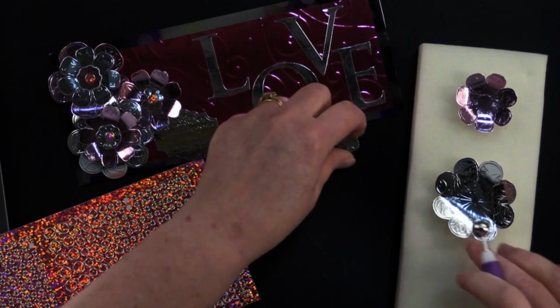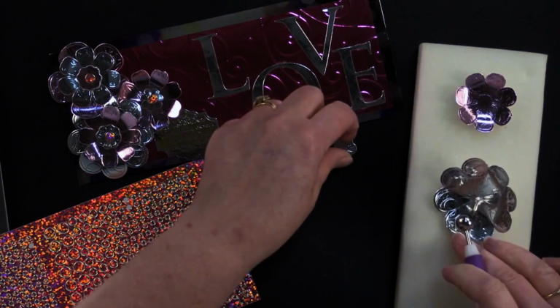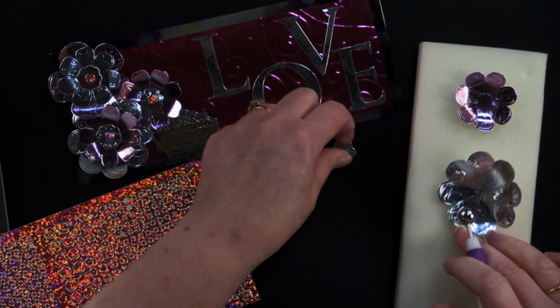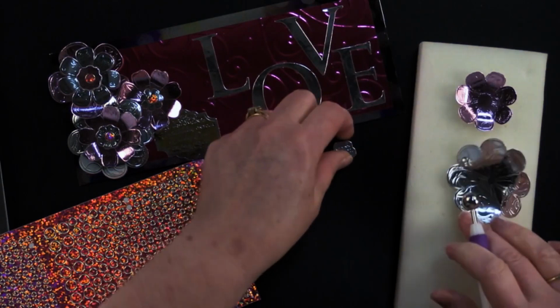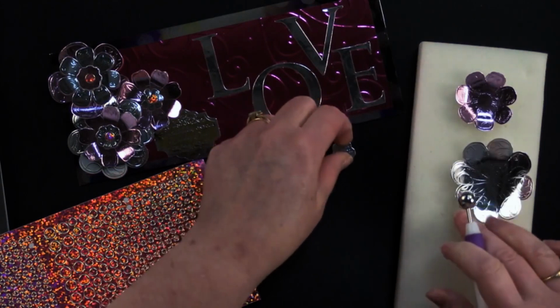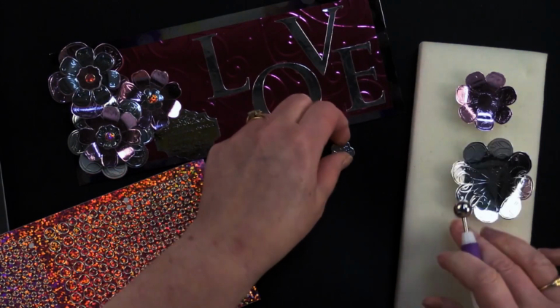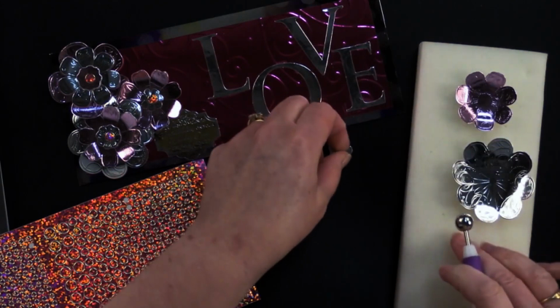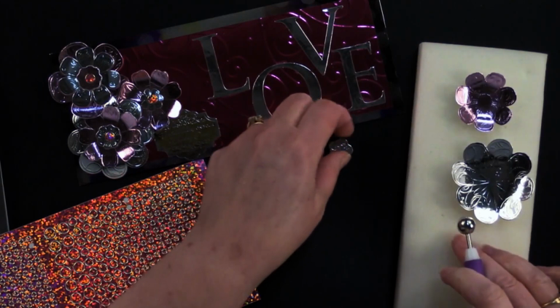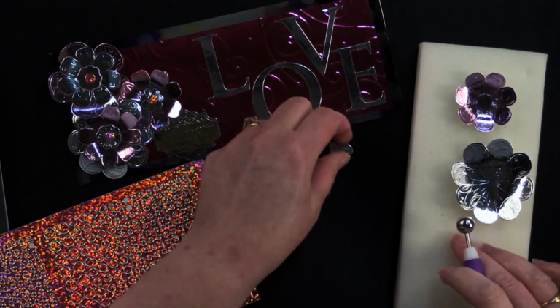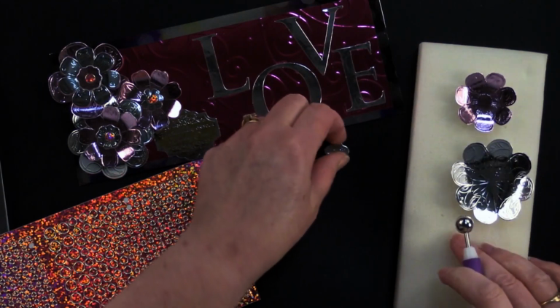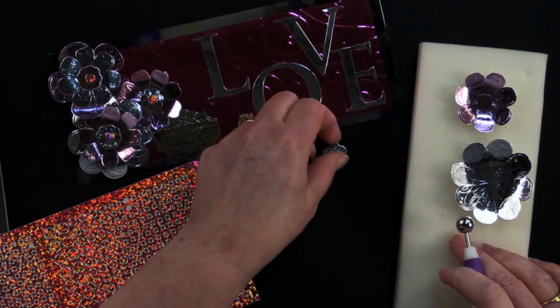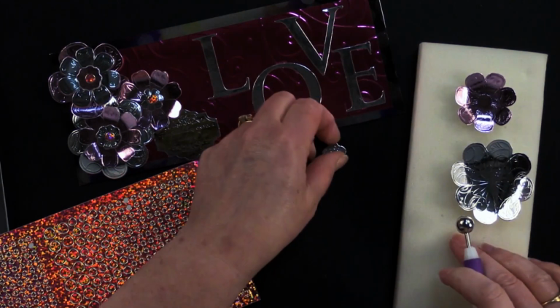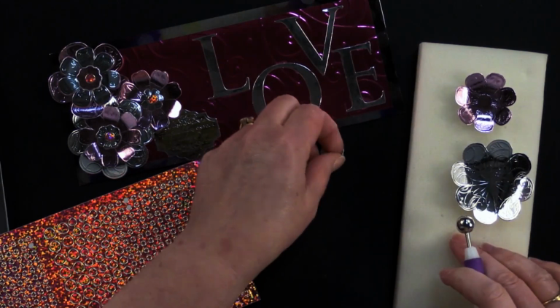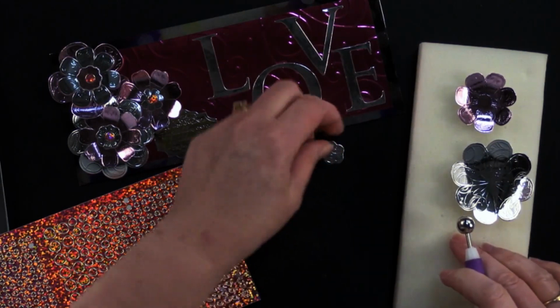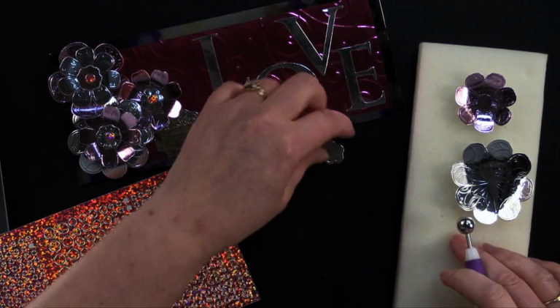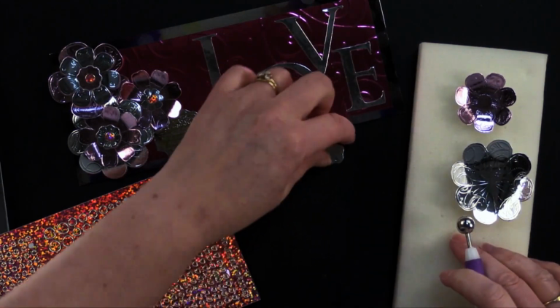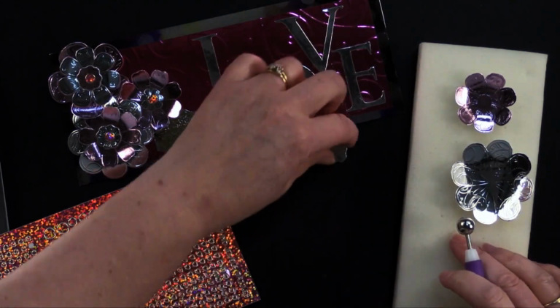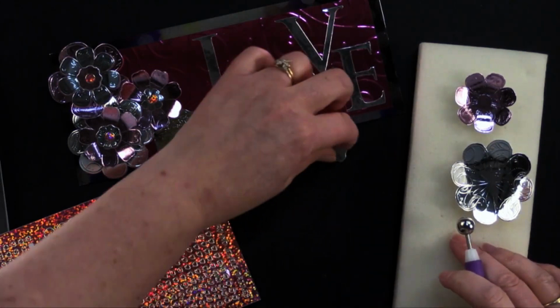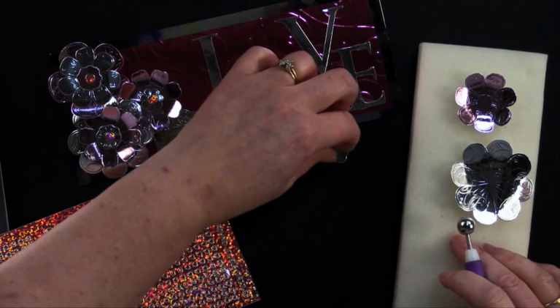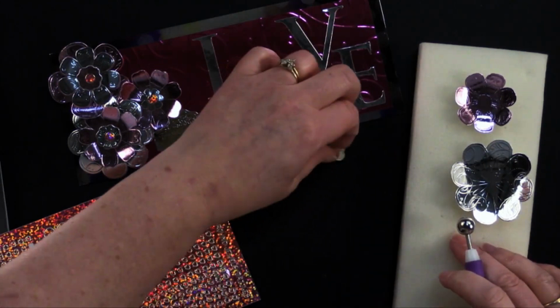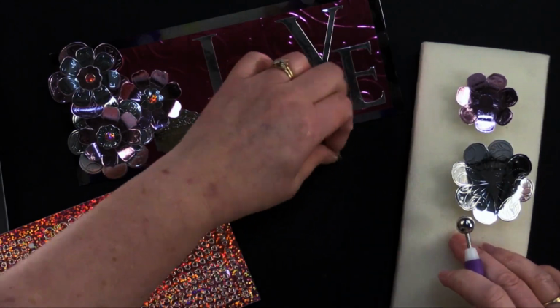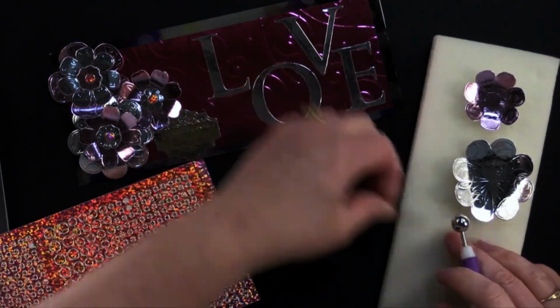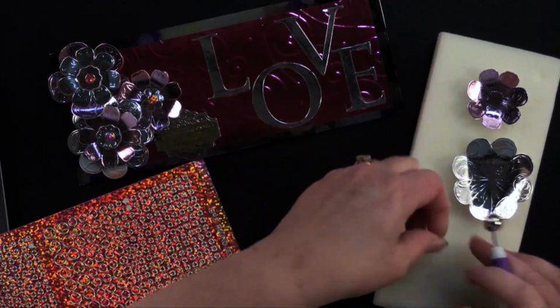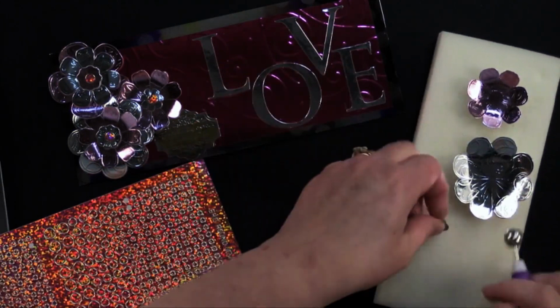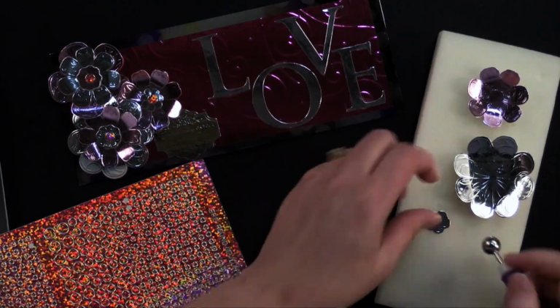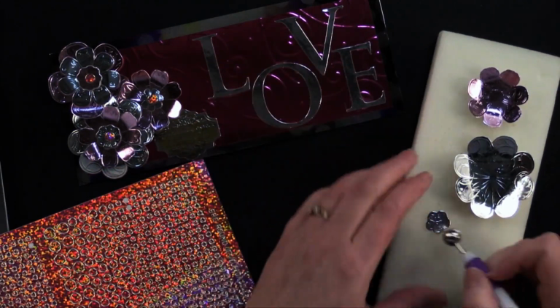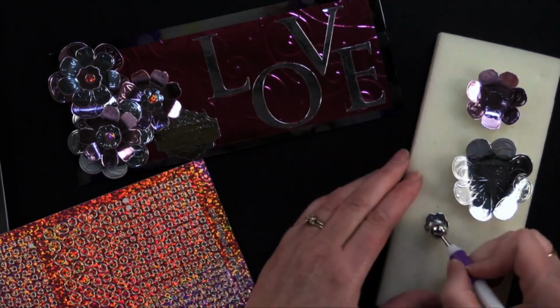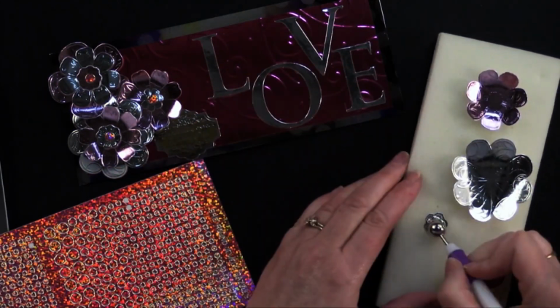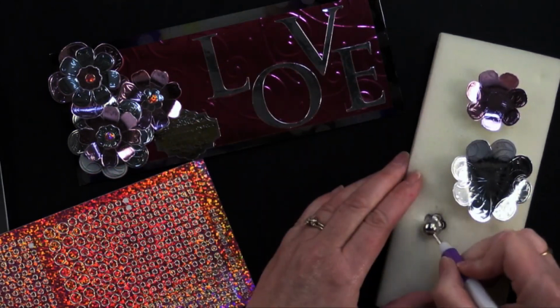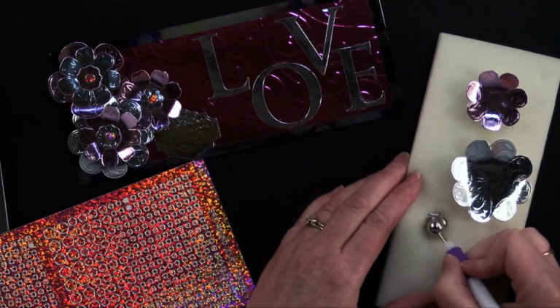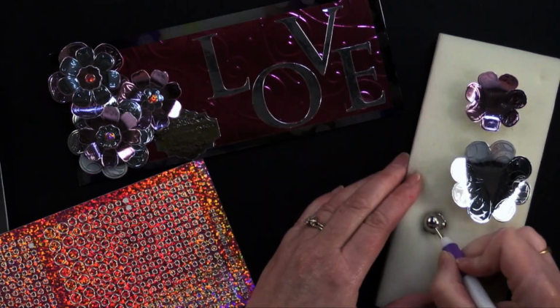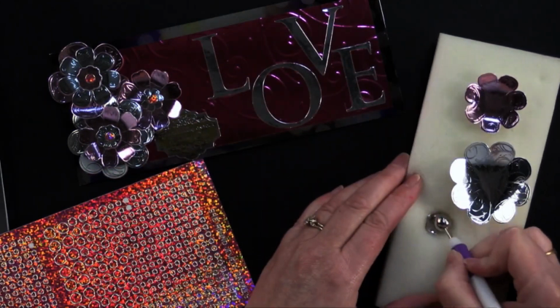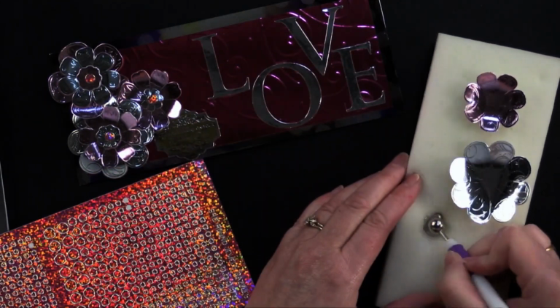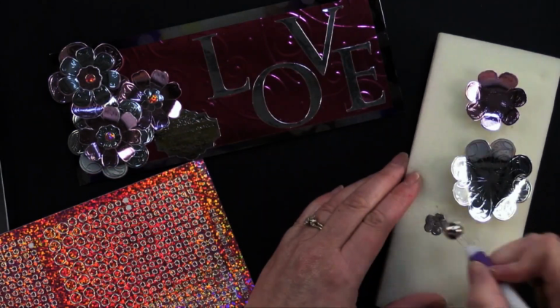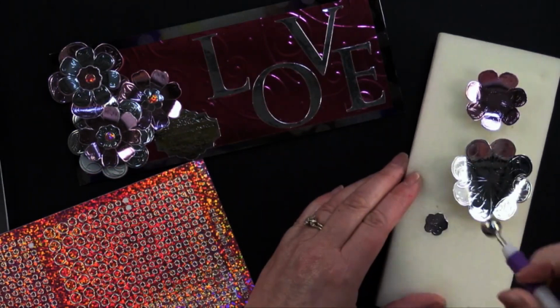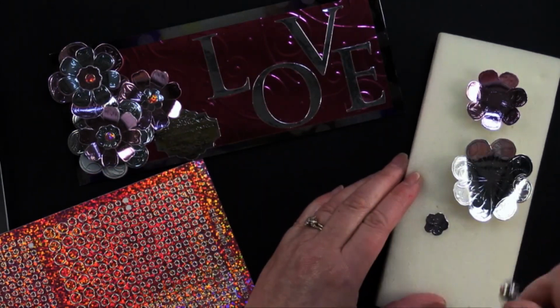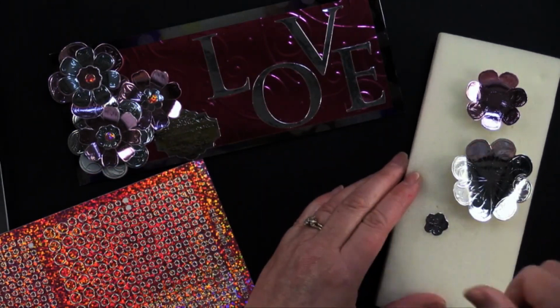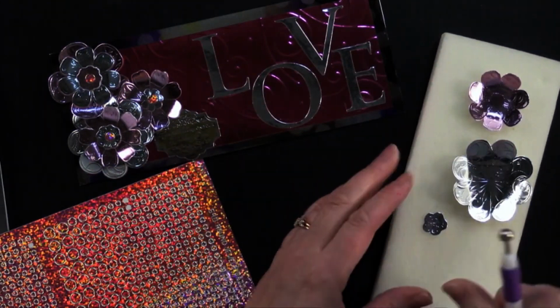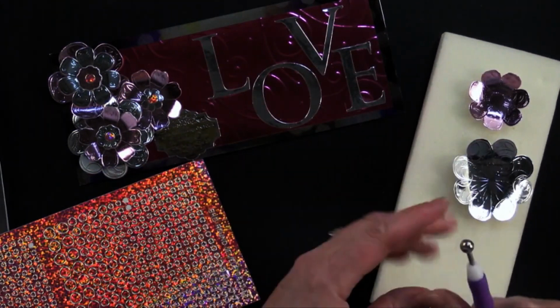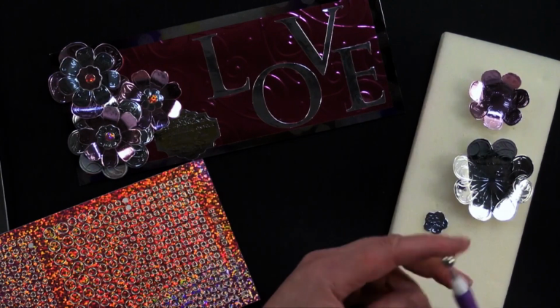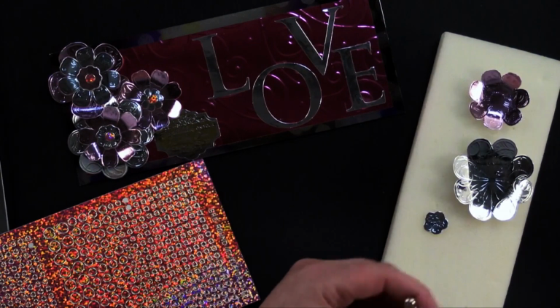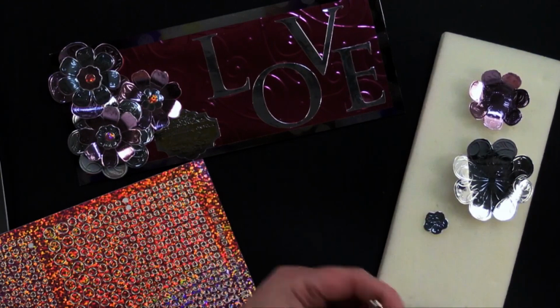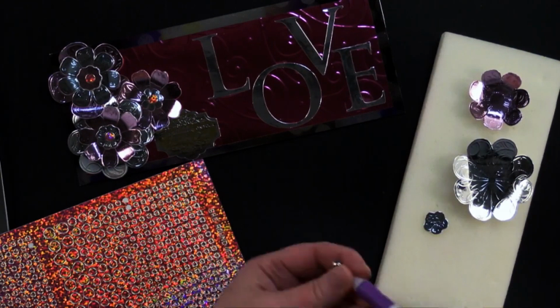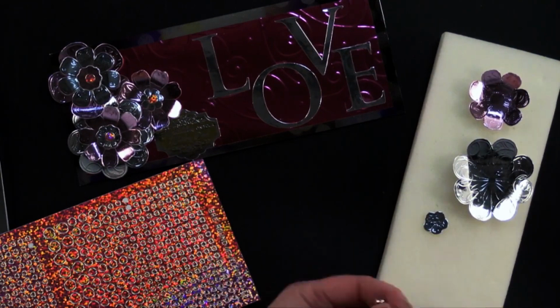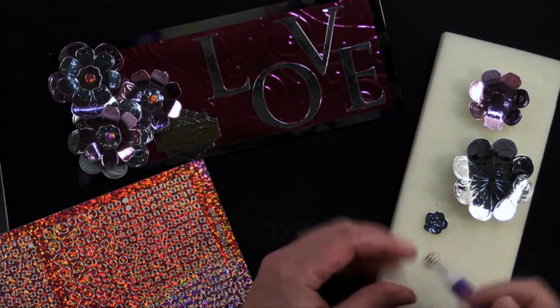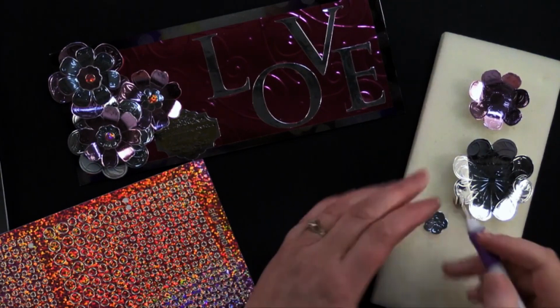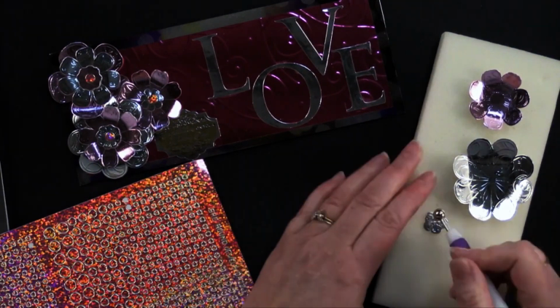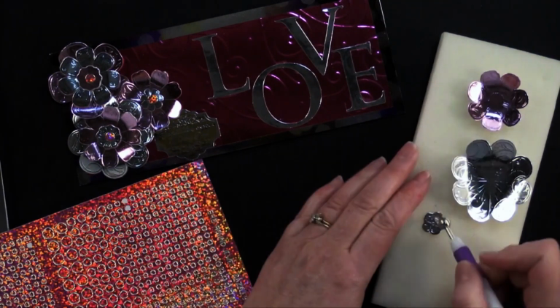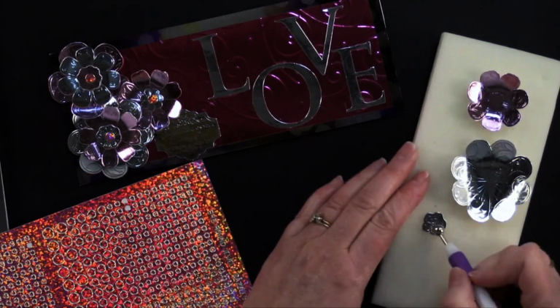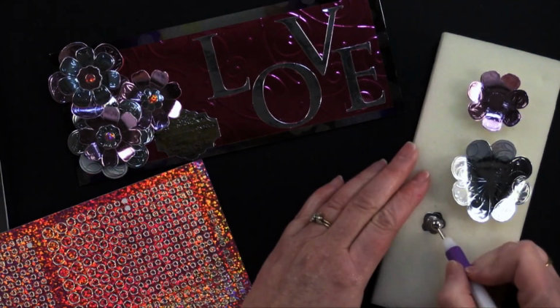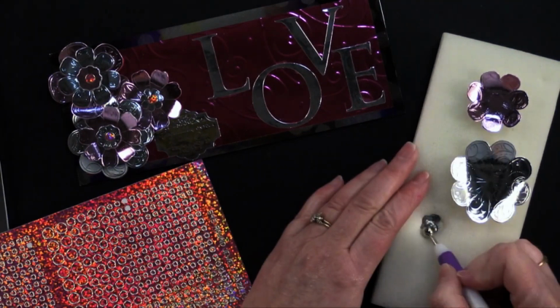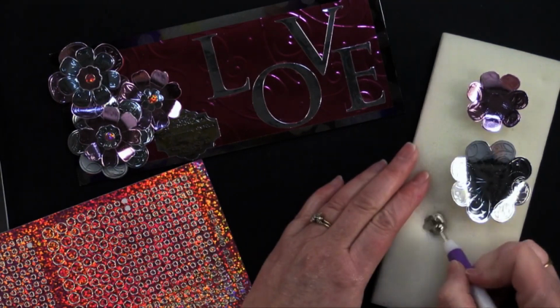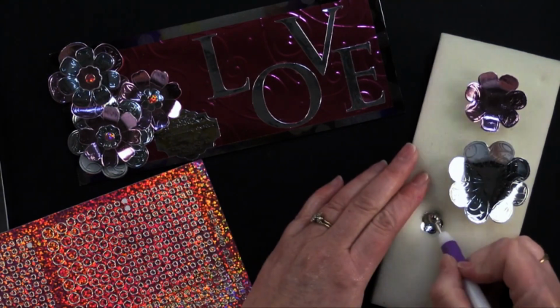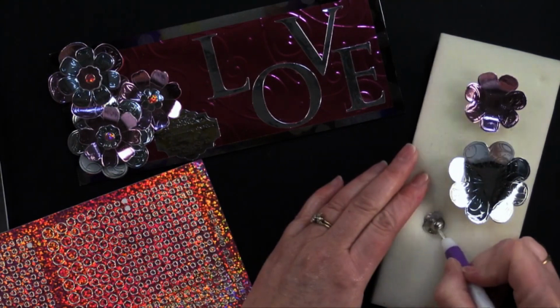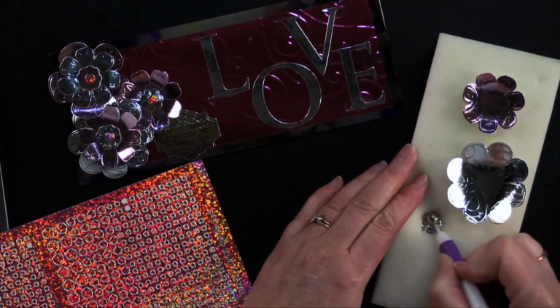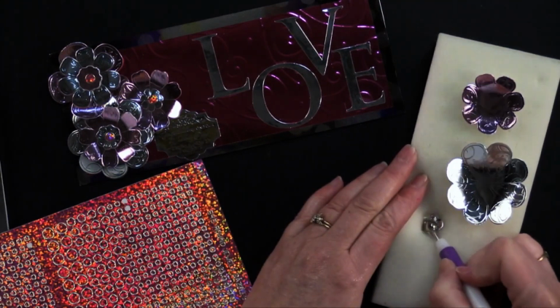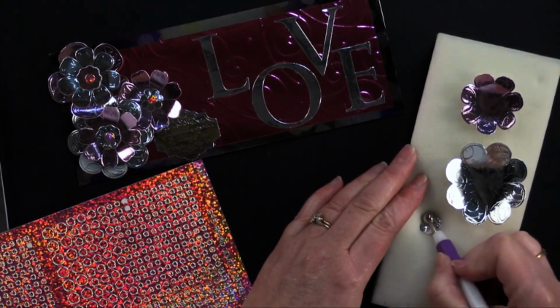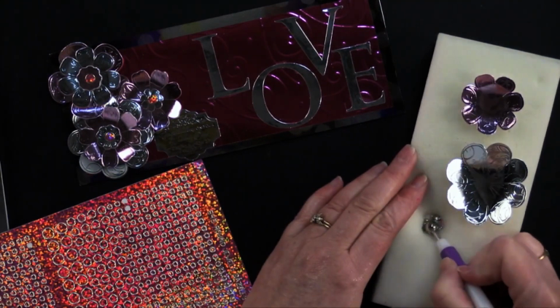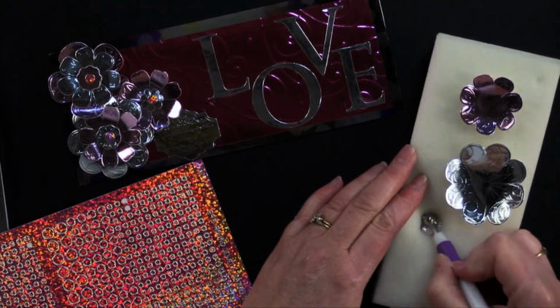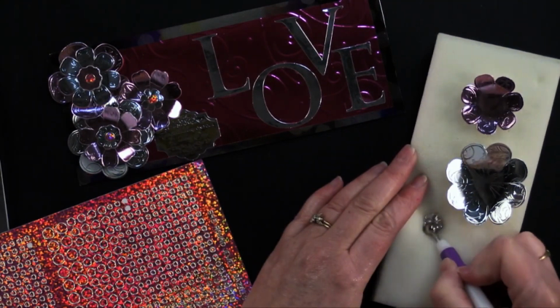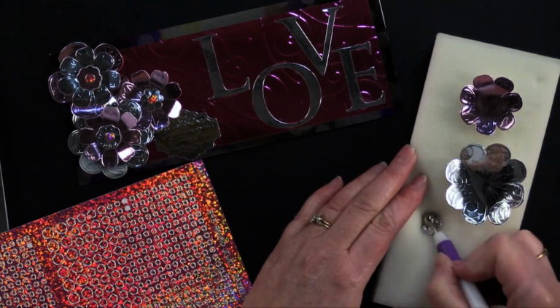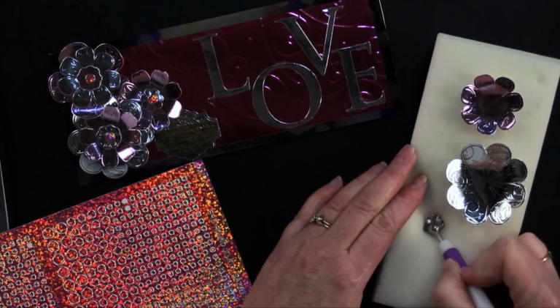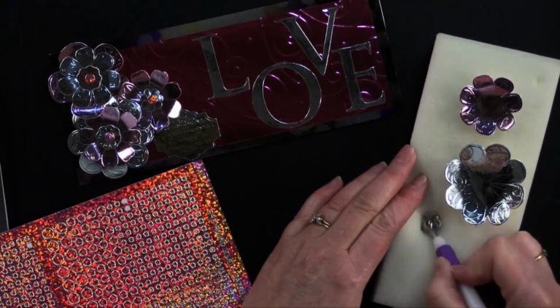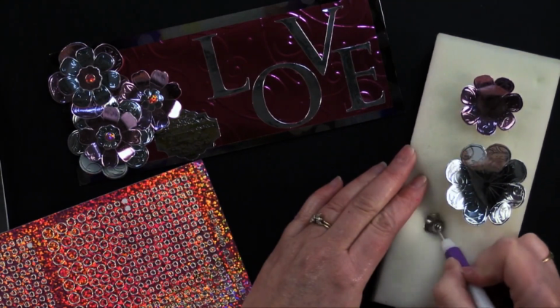Got the little one. Then switch to a smaller ball tool for the inner petals, and then take a little bit of foam tape.